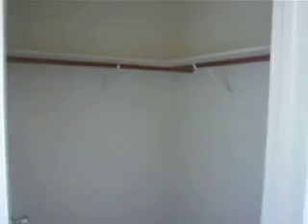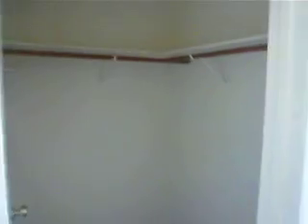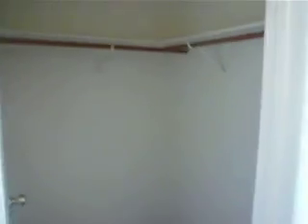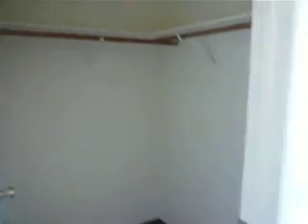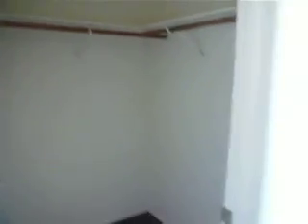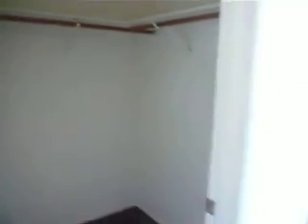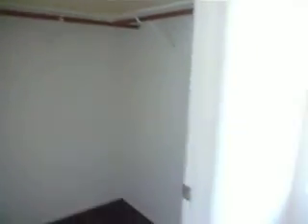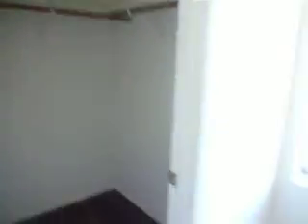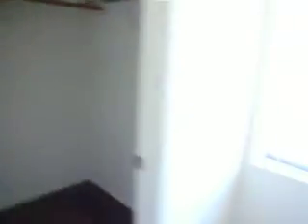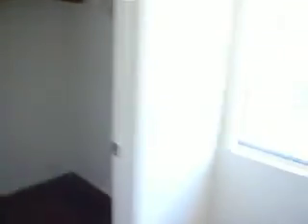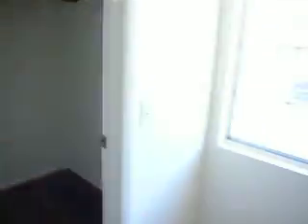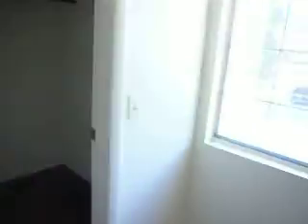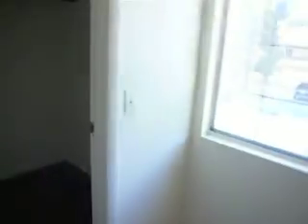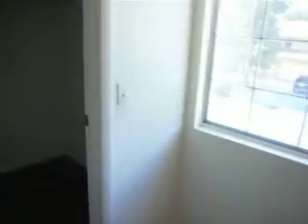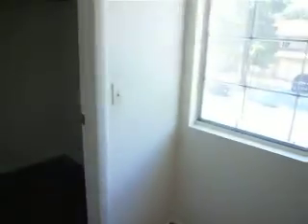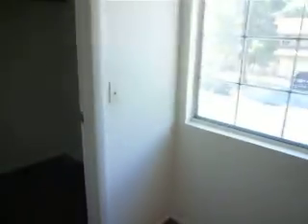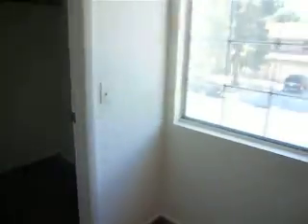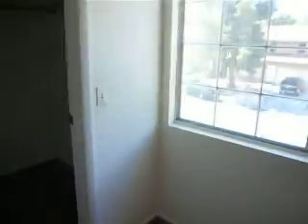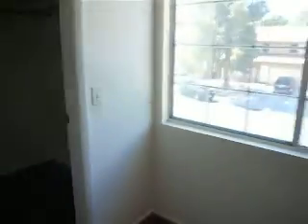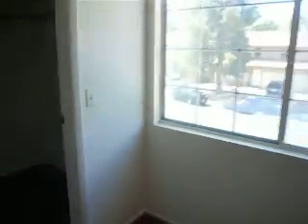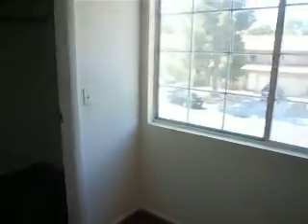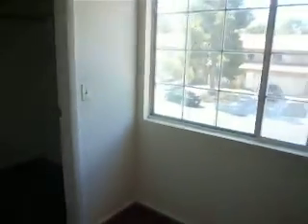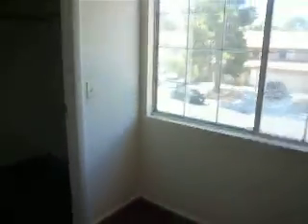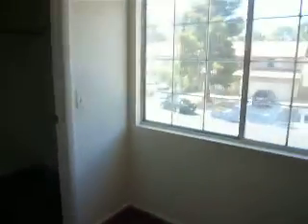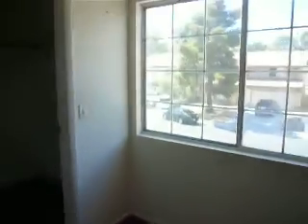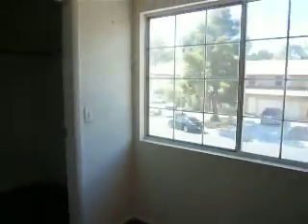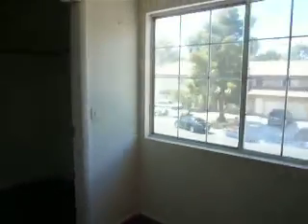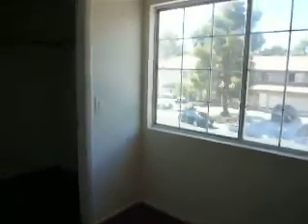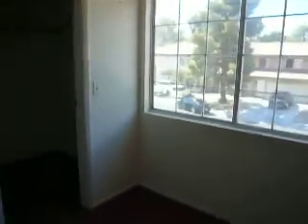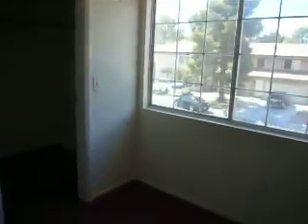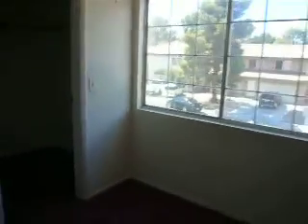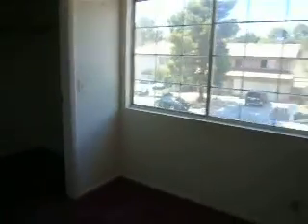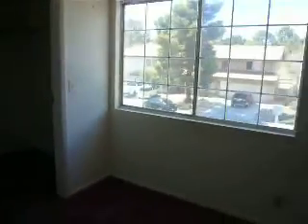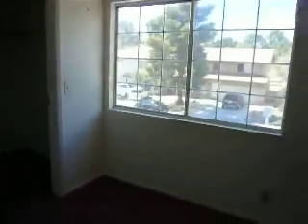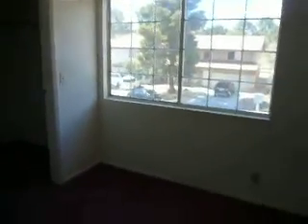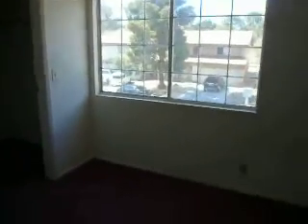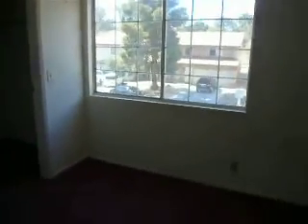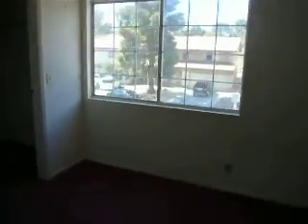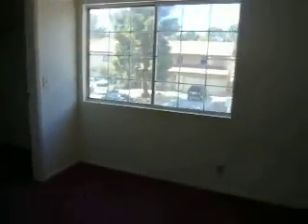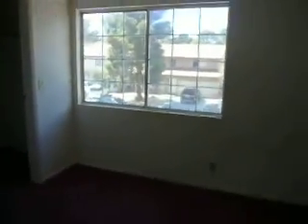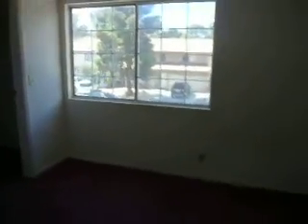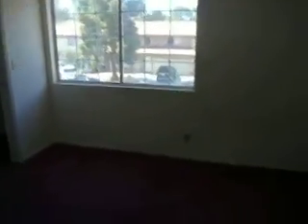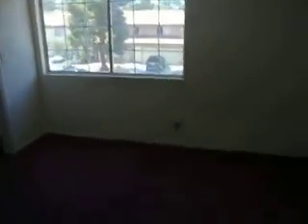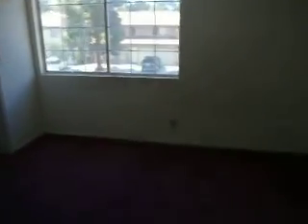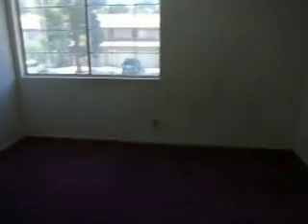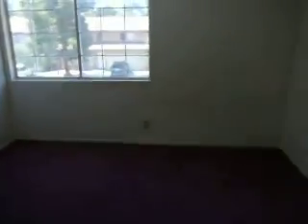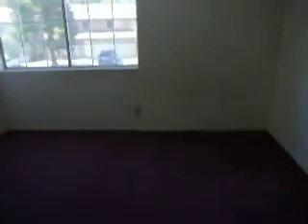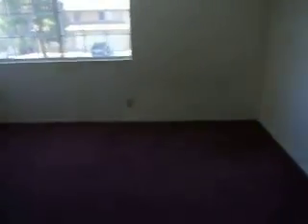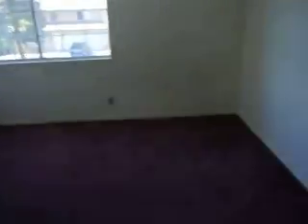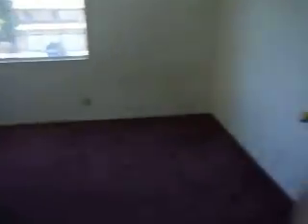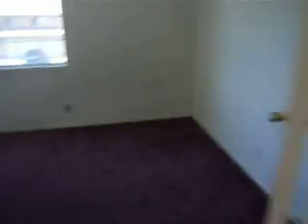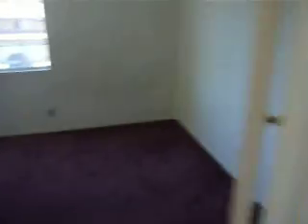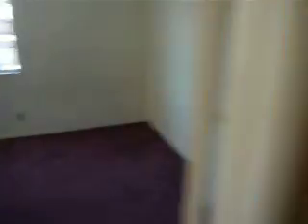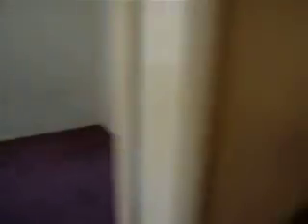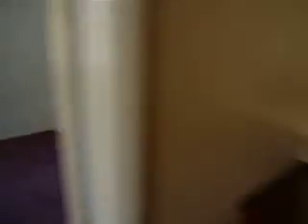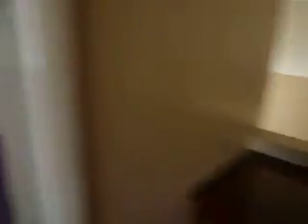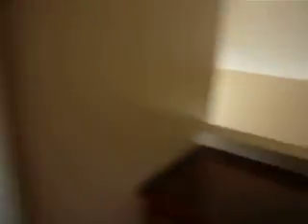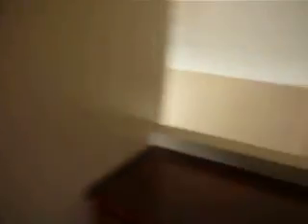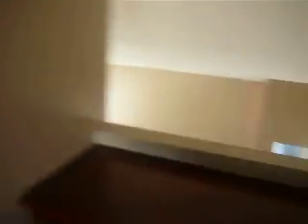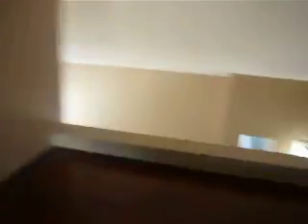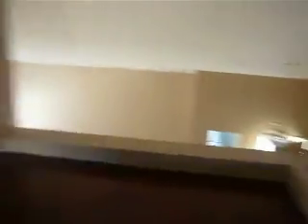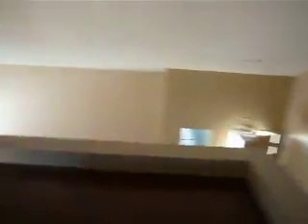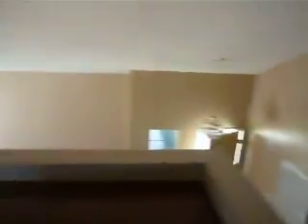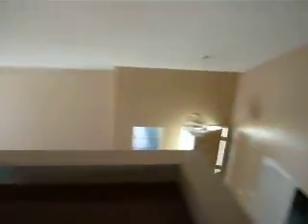For 108 — you get this fixer-upper at the lake.